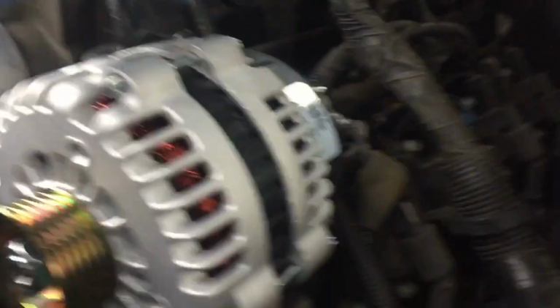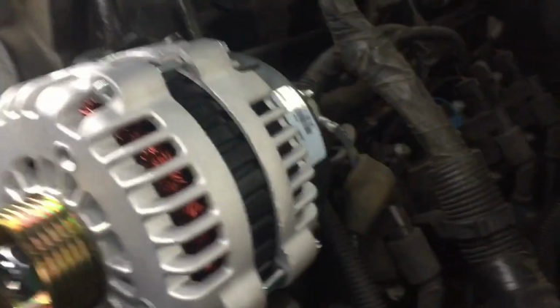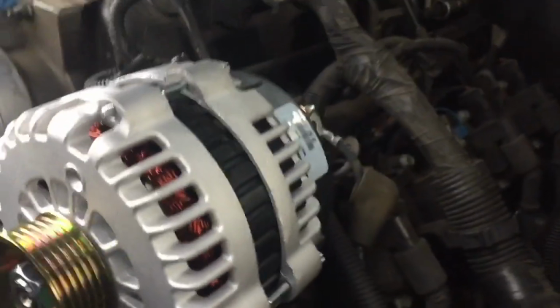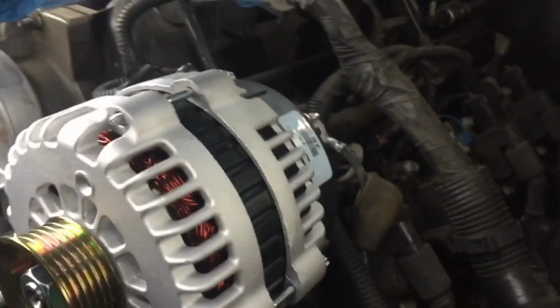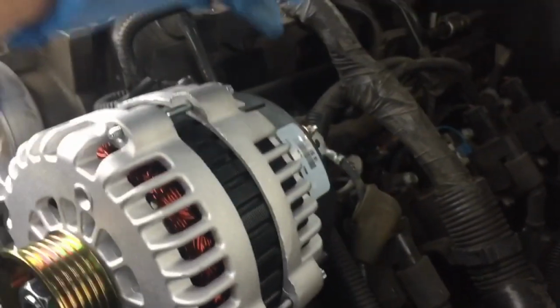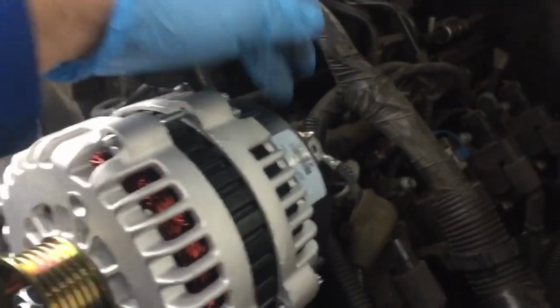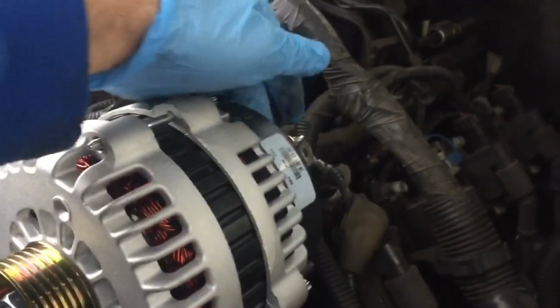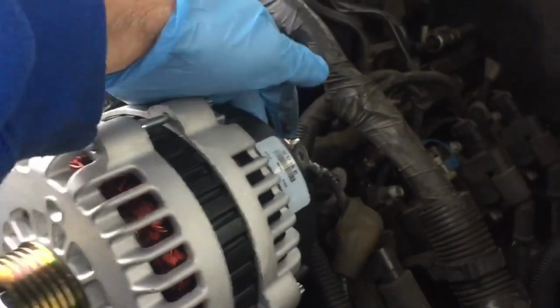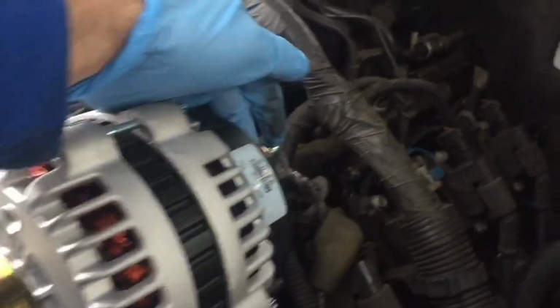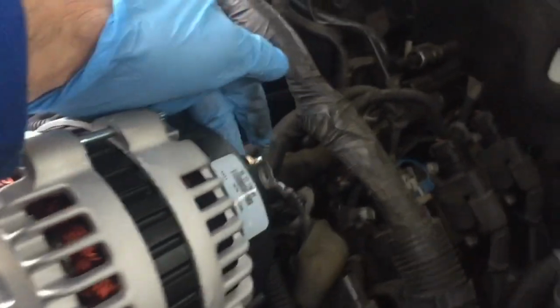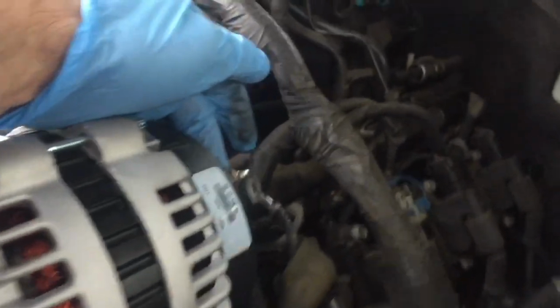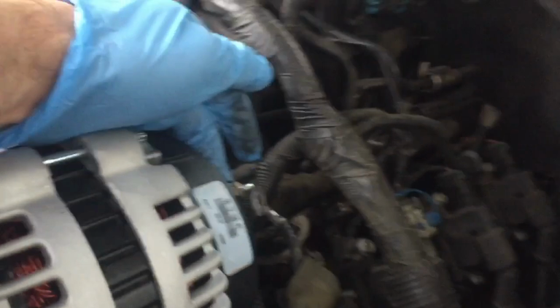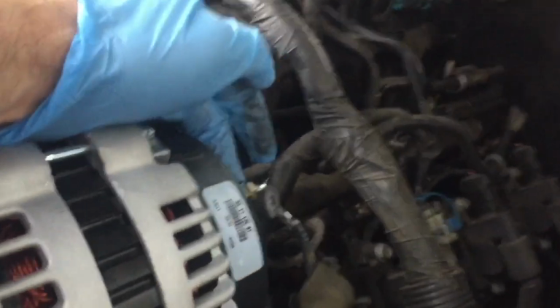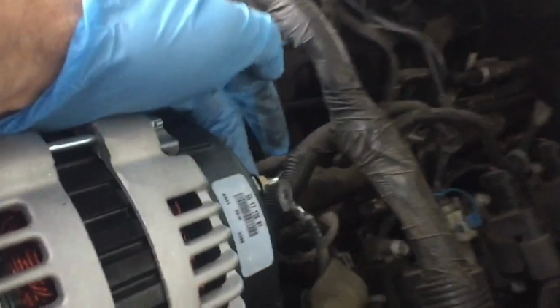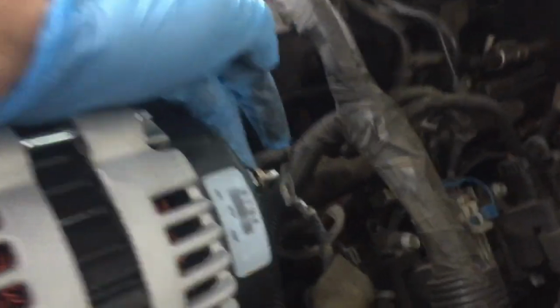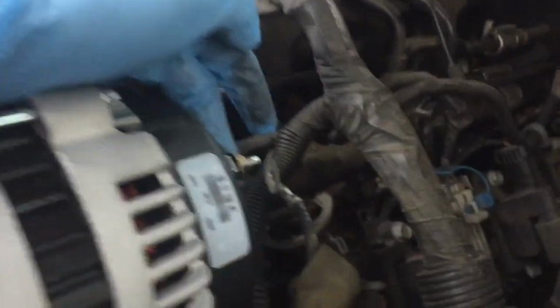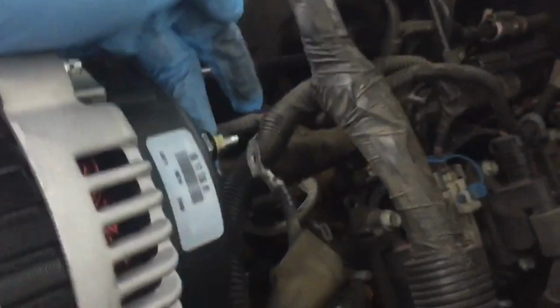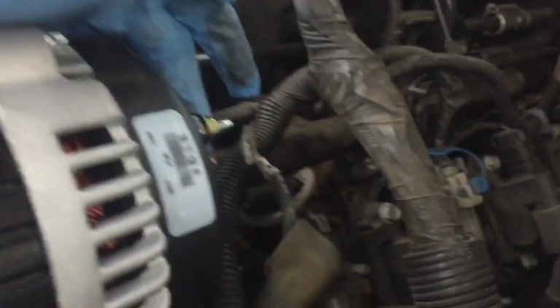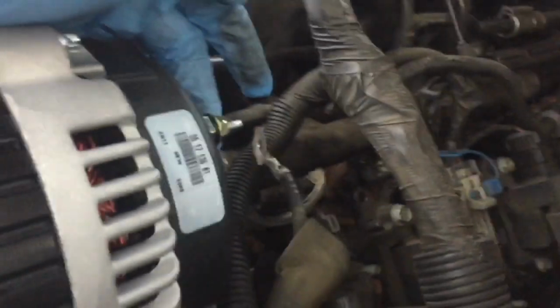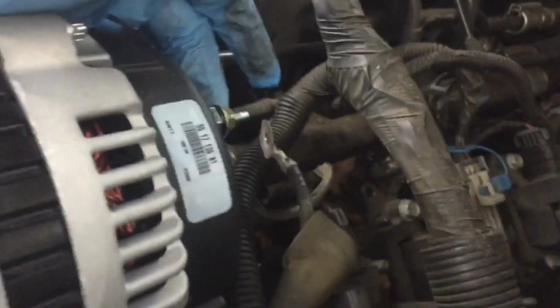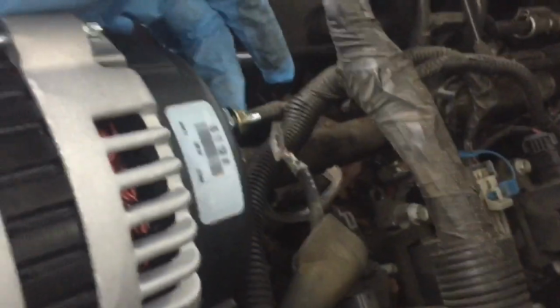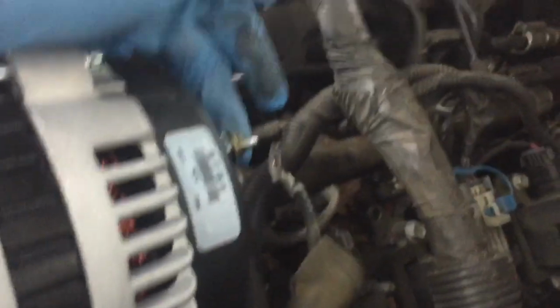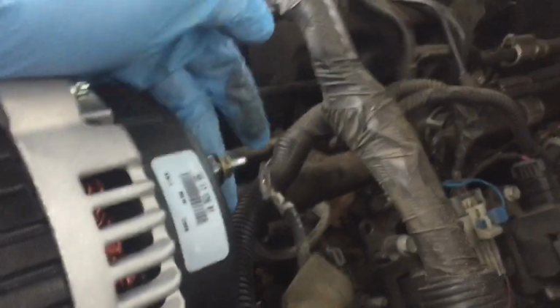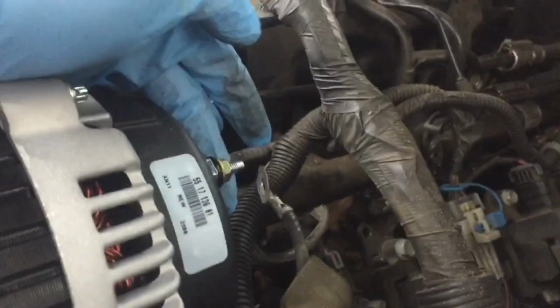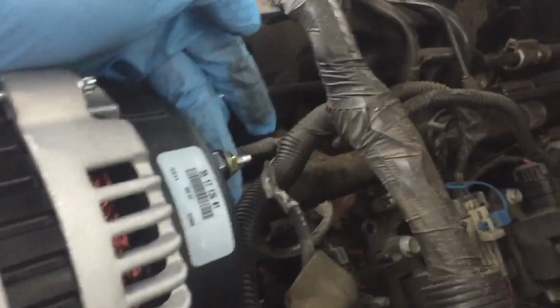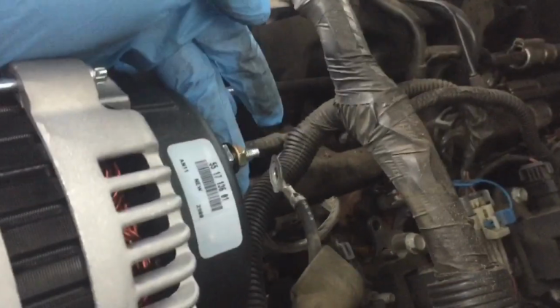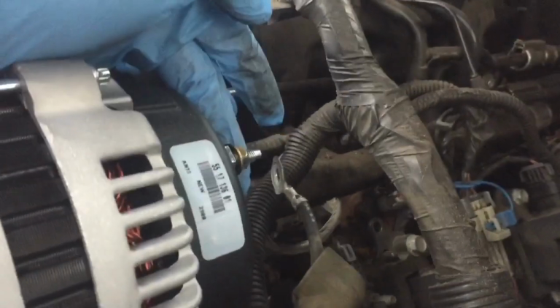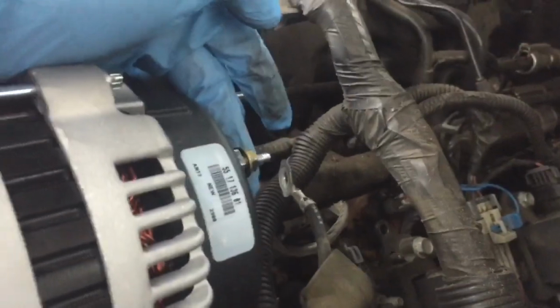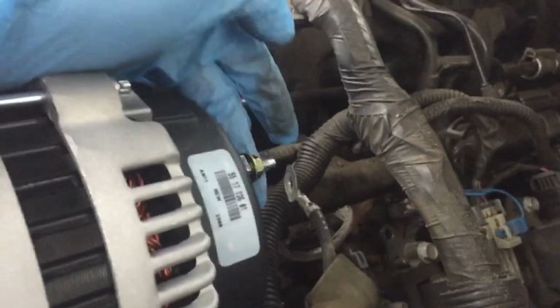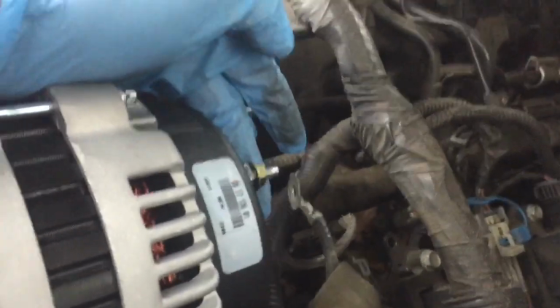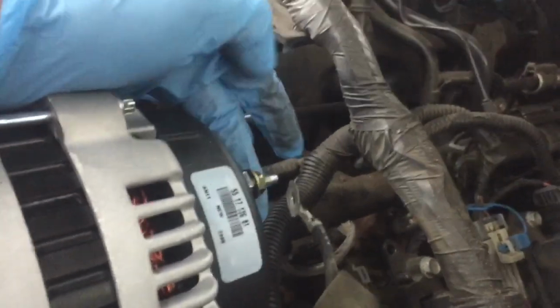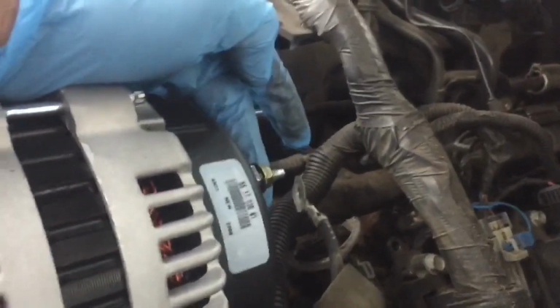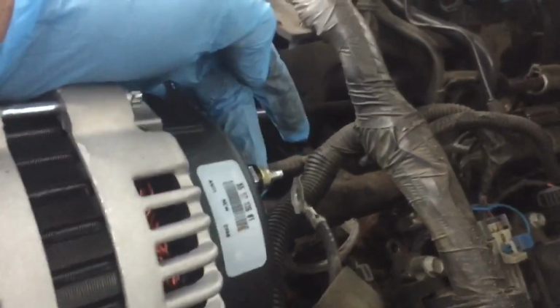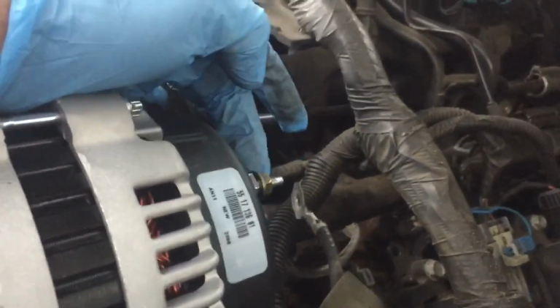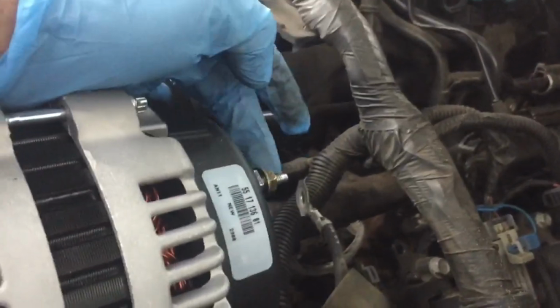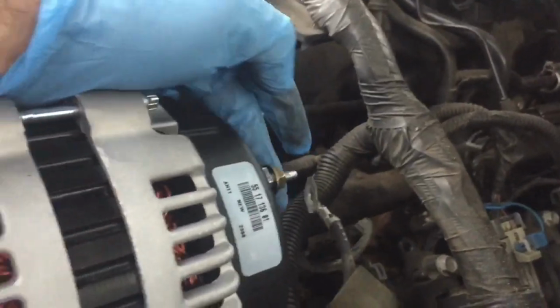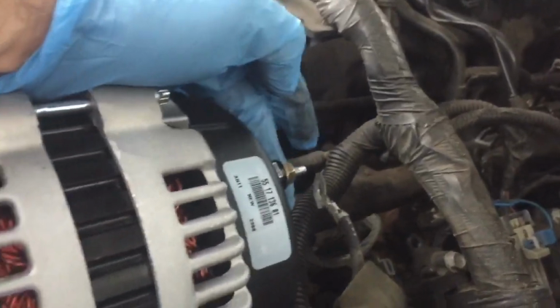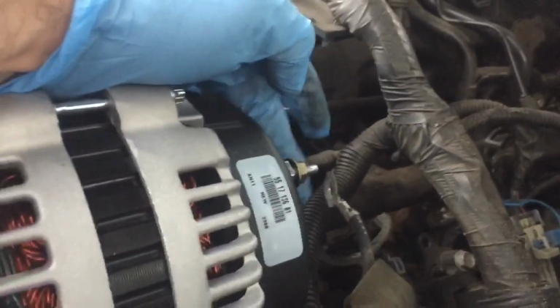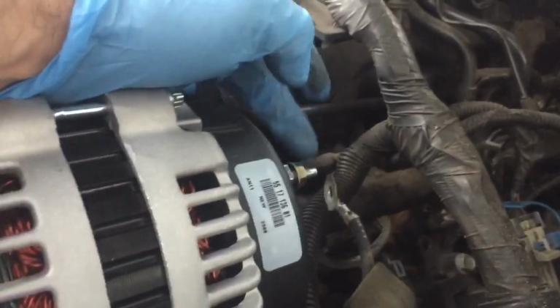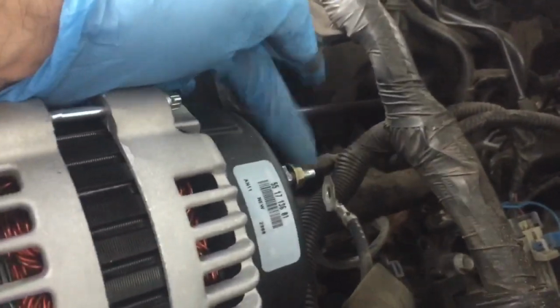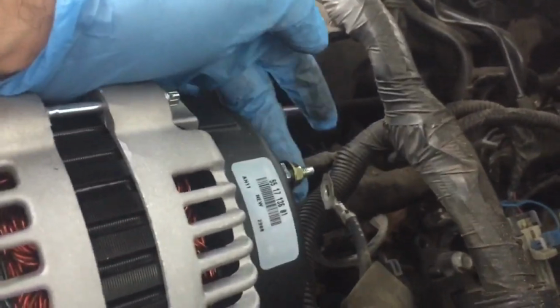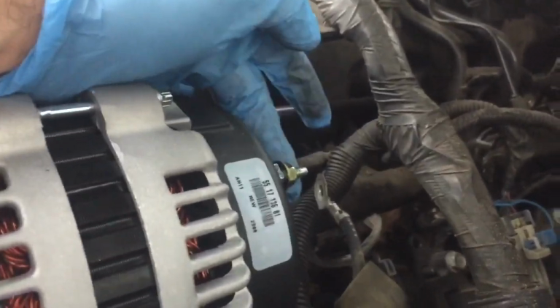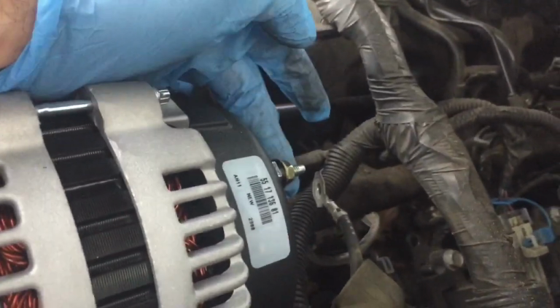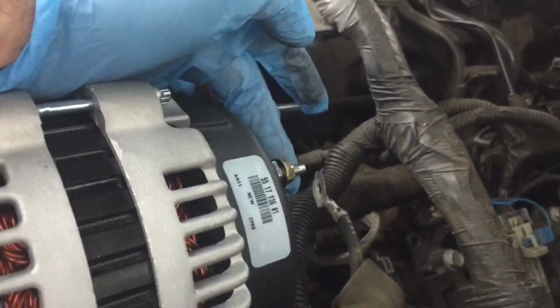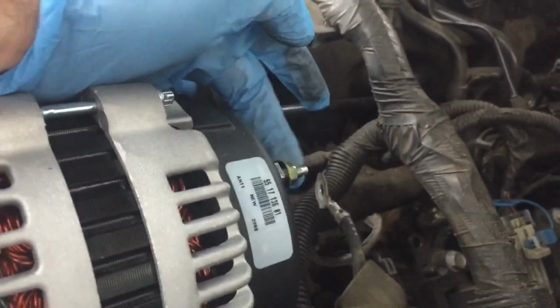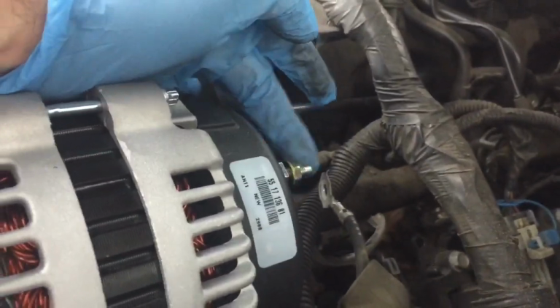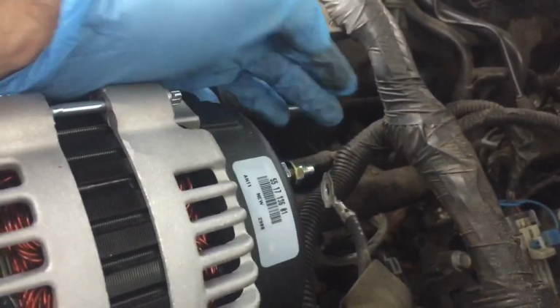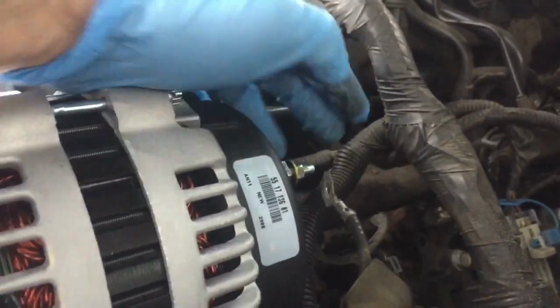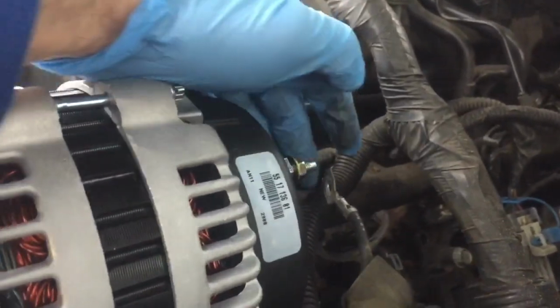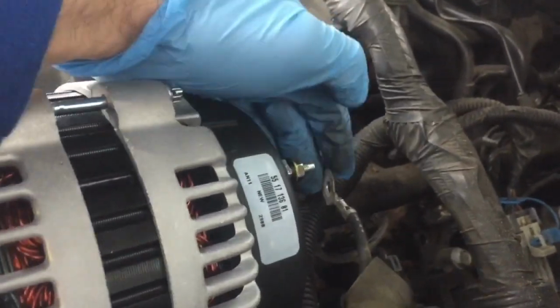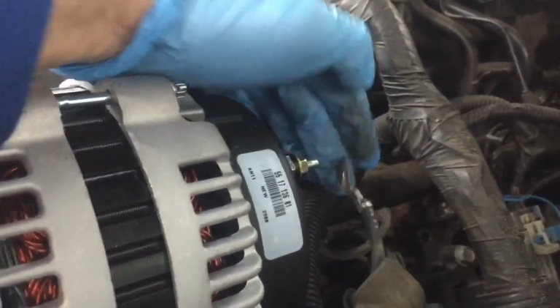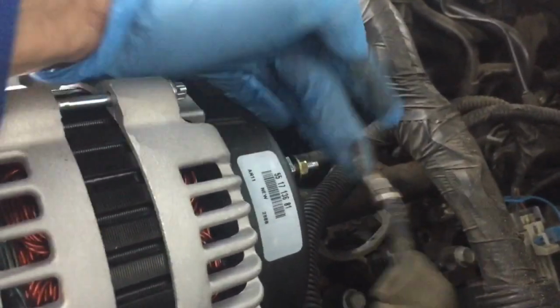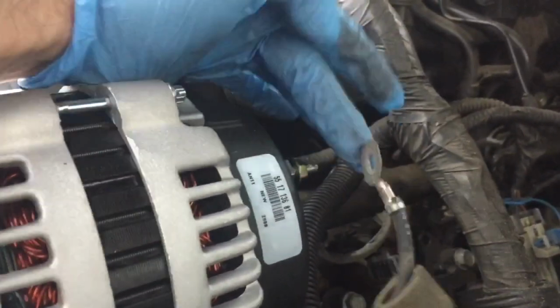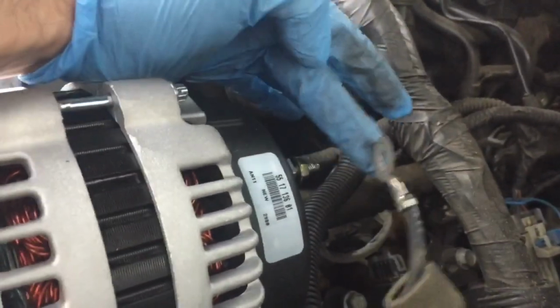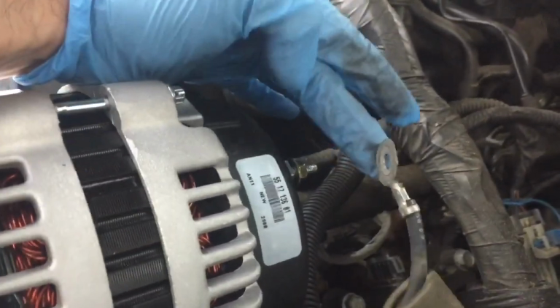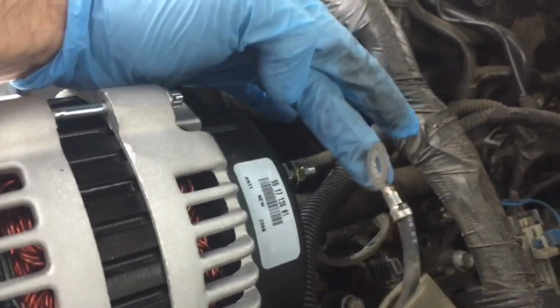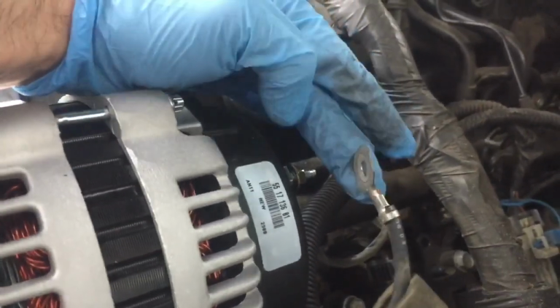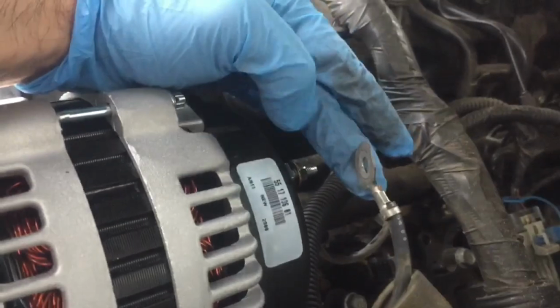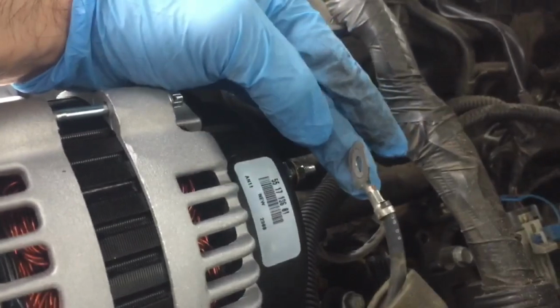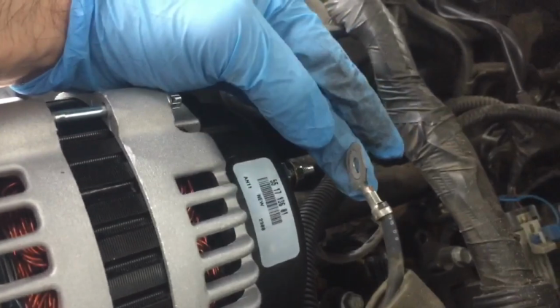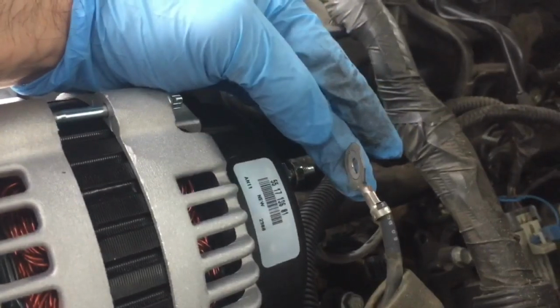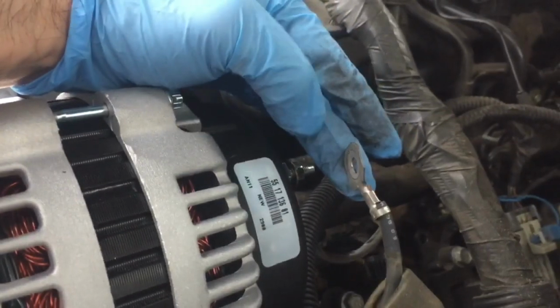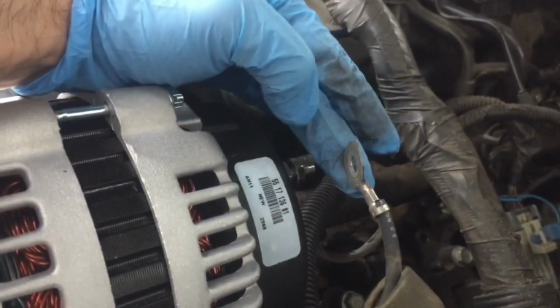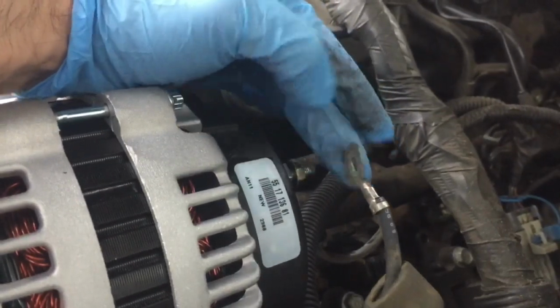Snap that connector in. Your new alternator should have come with a new nut — I recommend using the new one. Go ahead and reattach the main terminal.